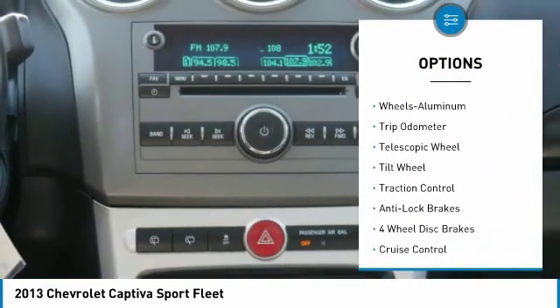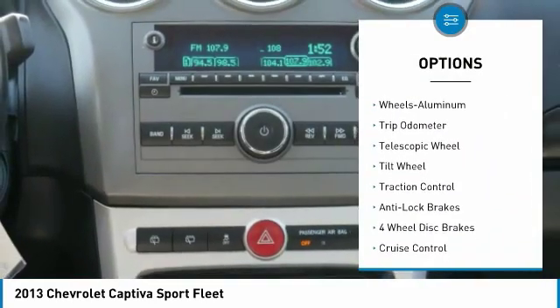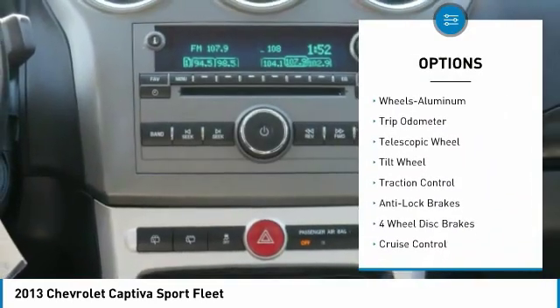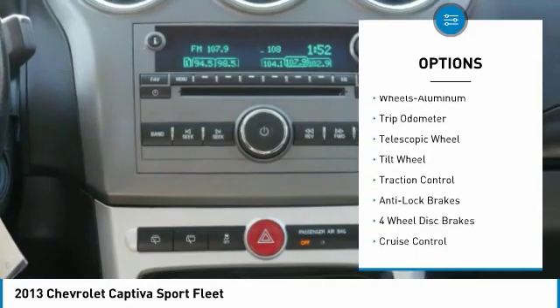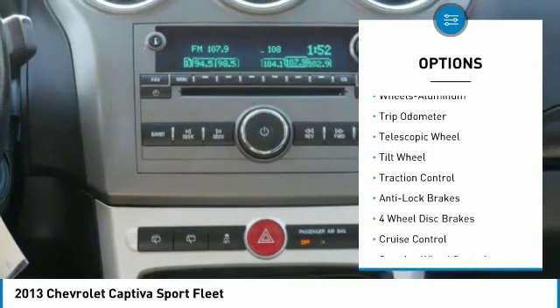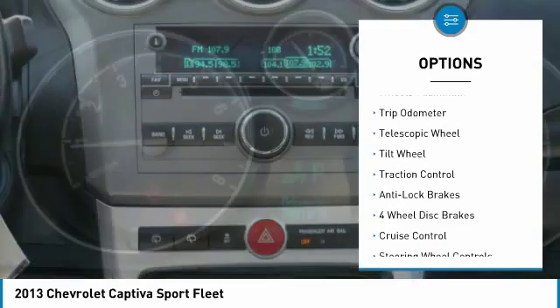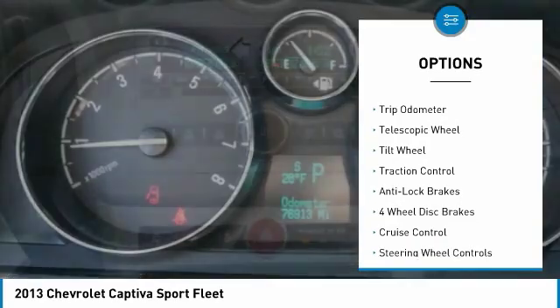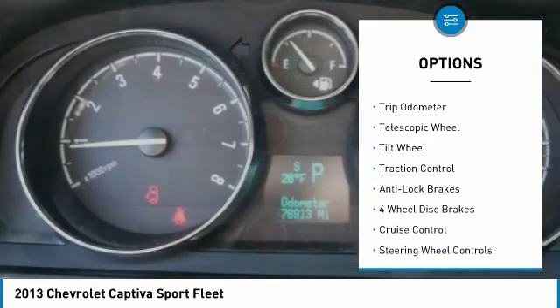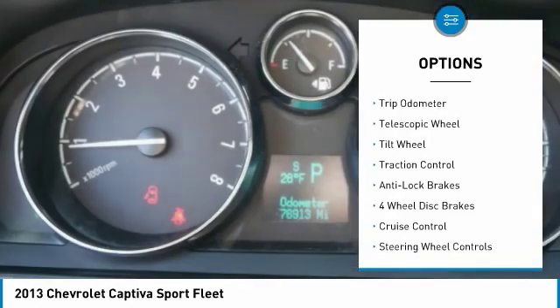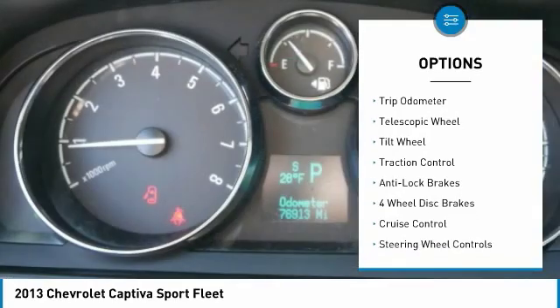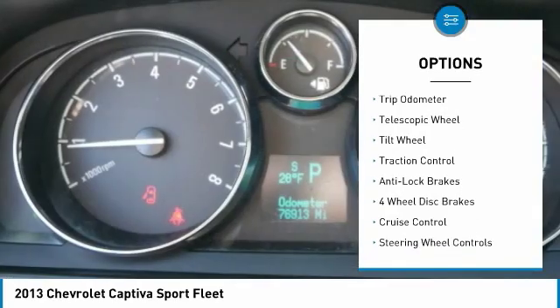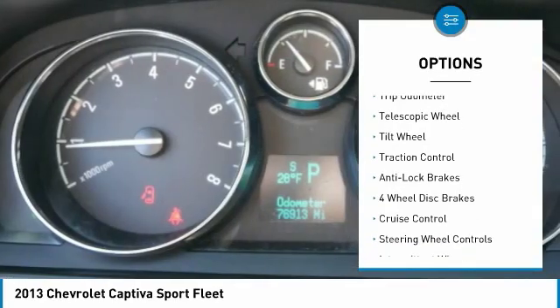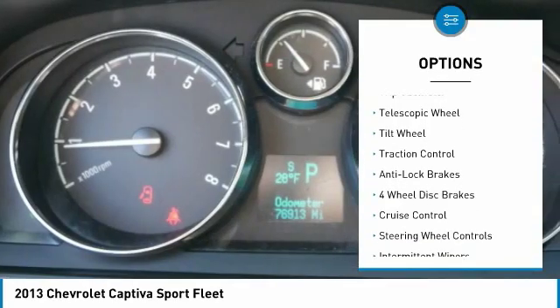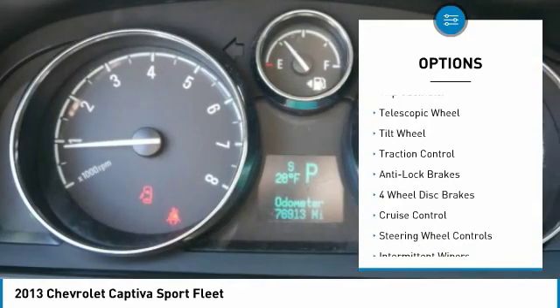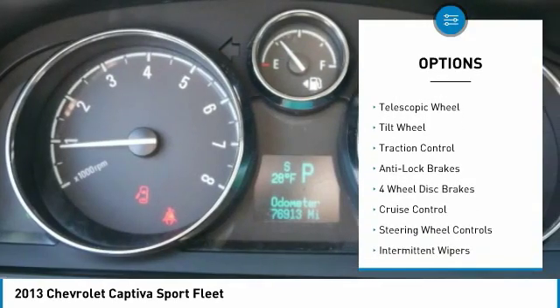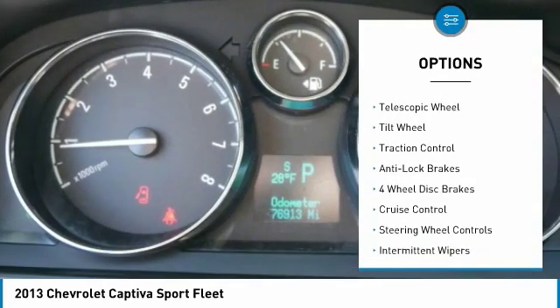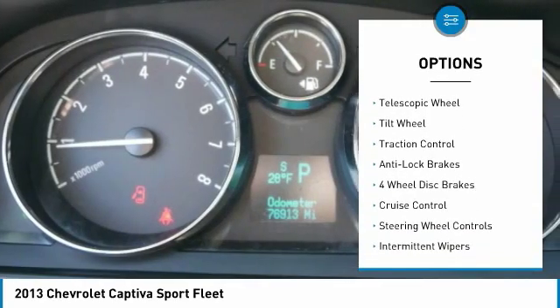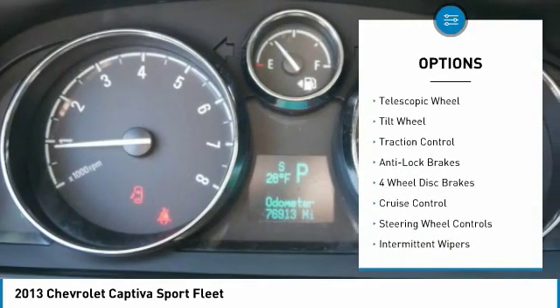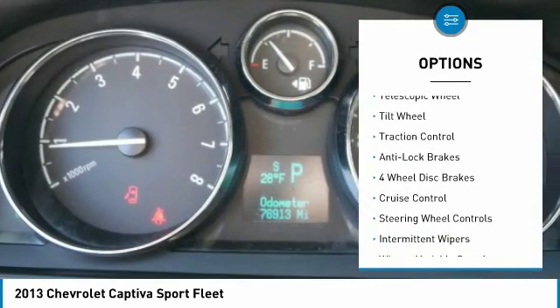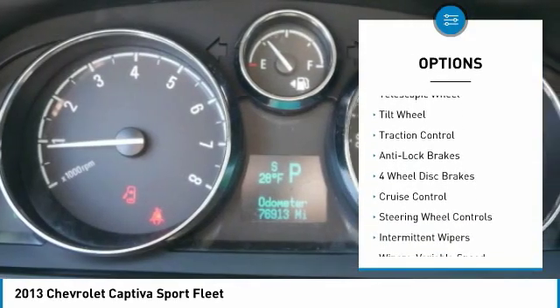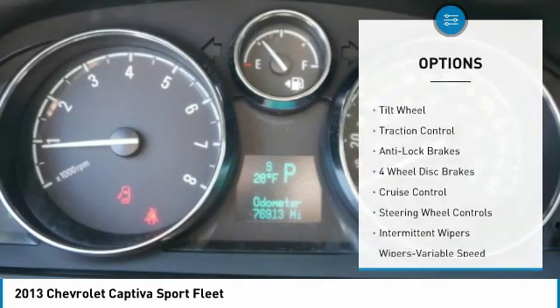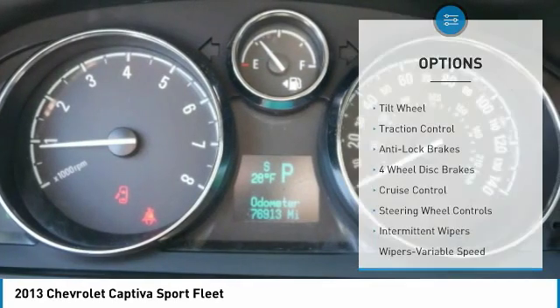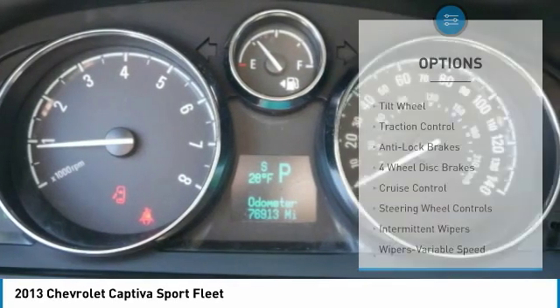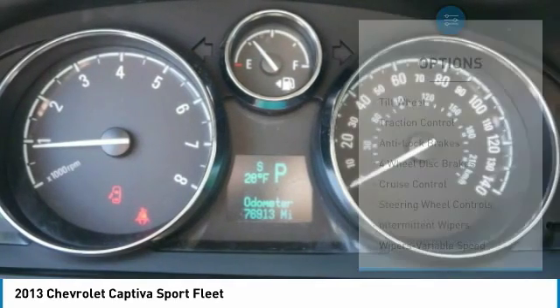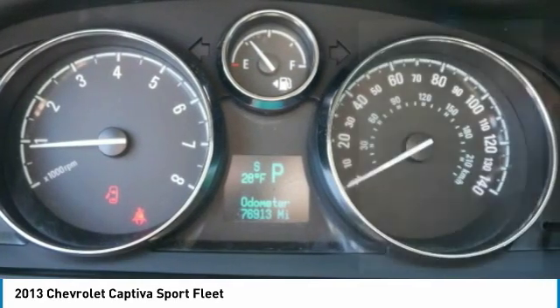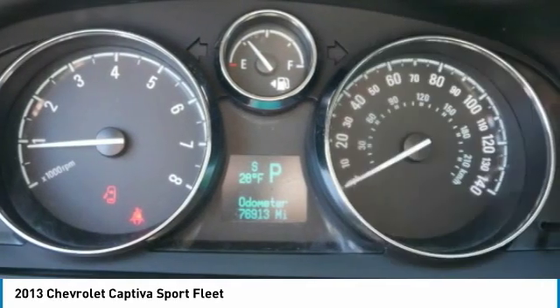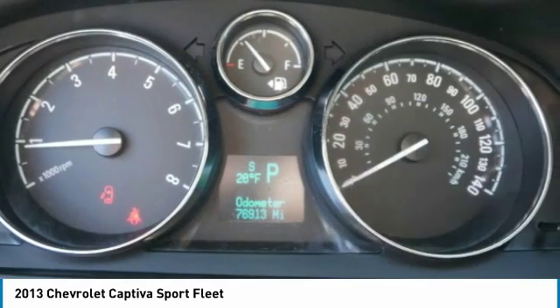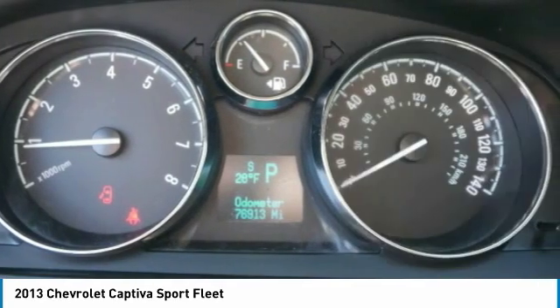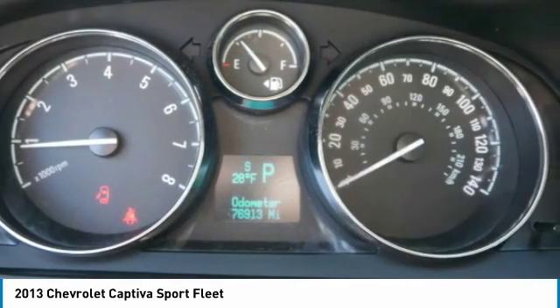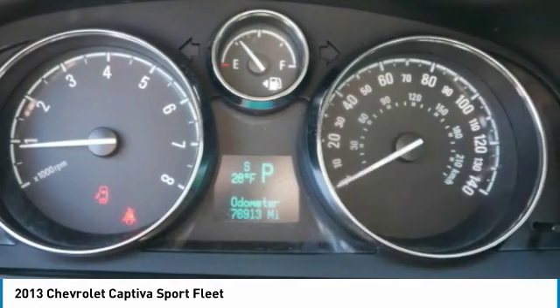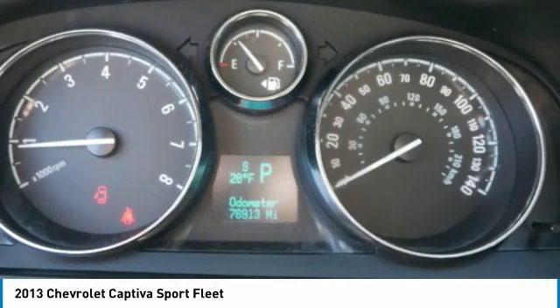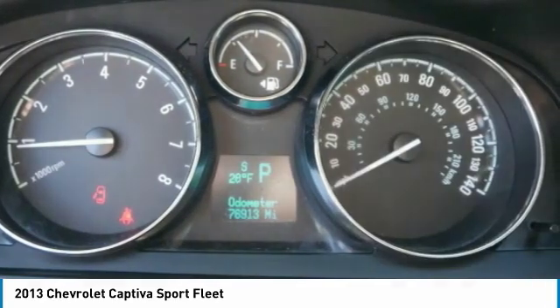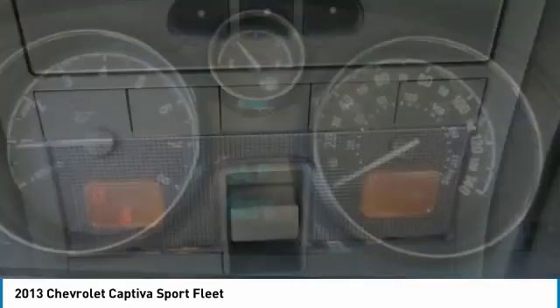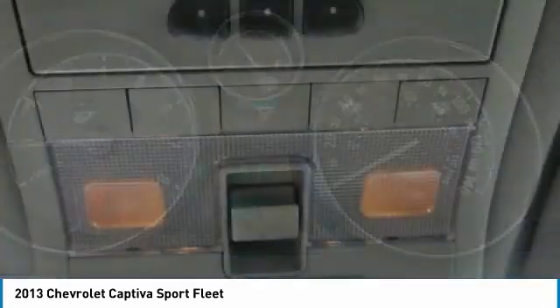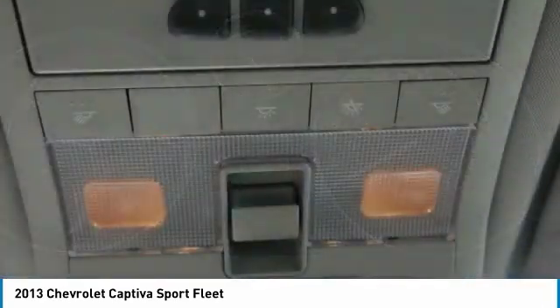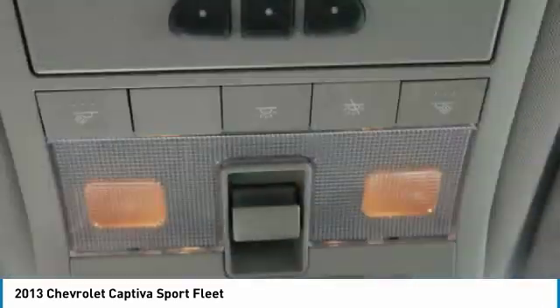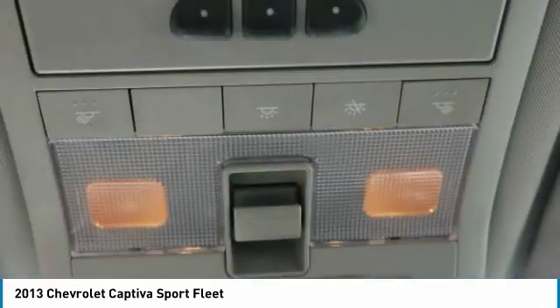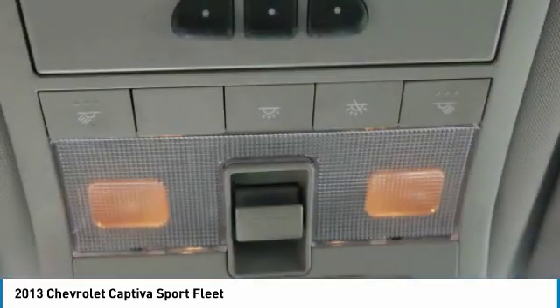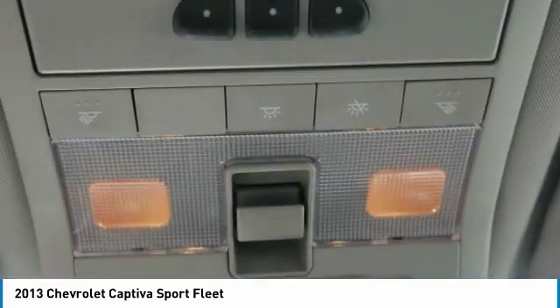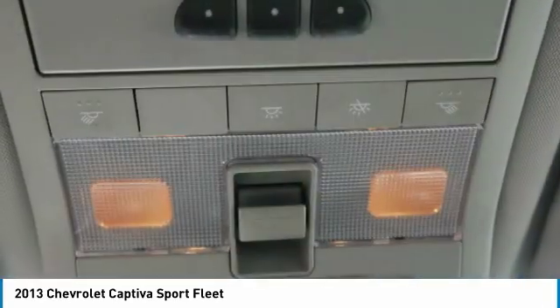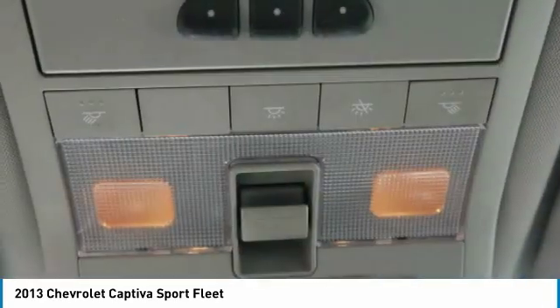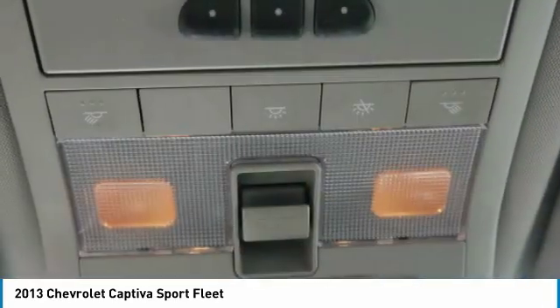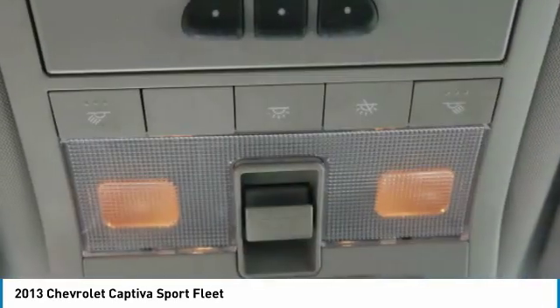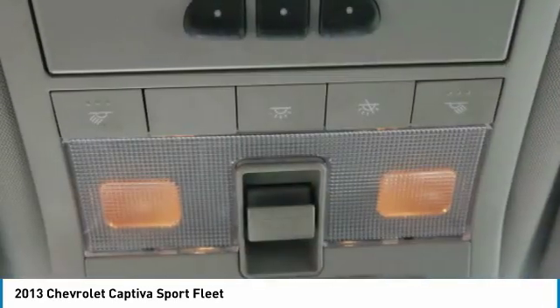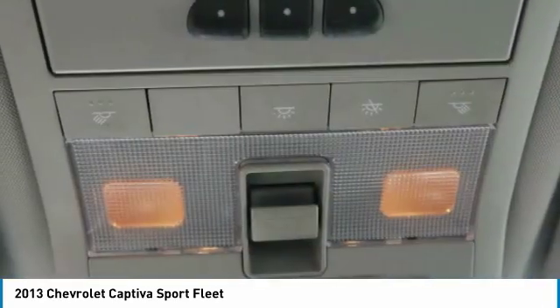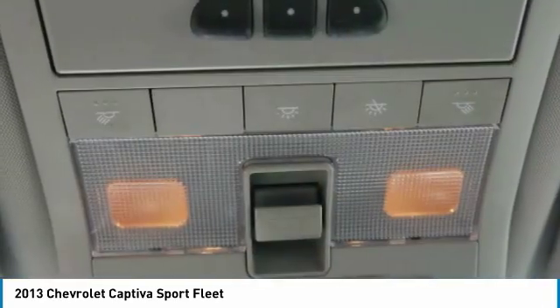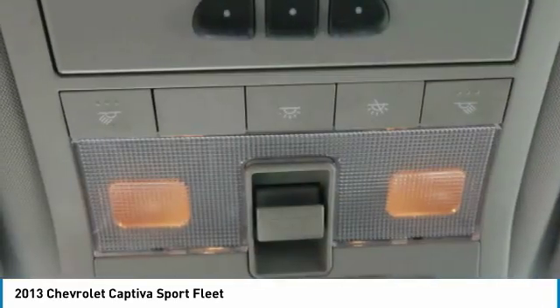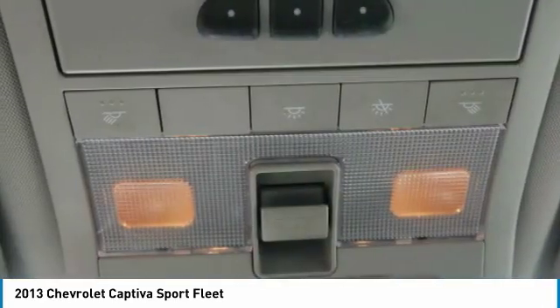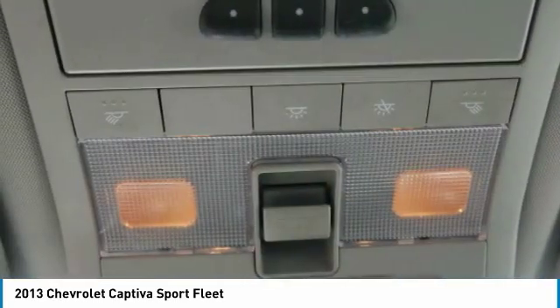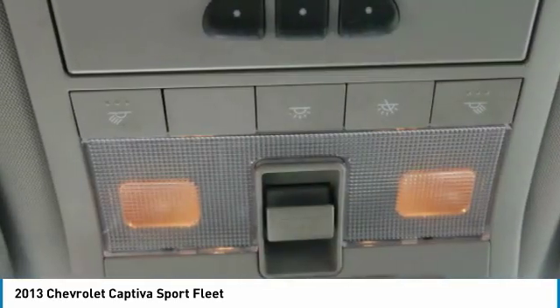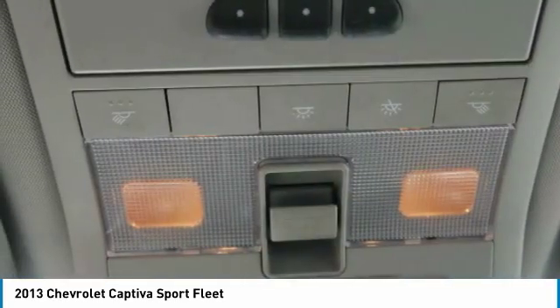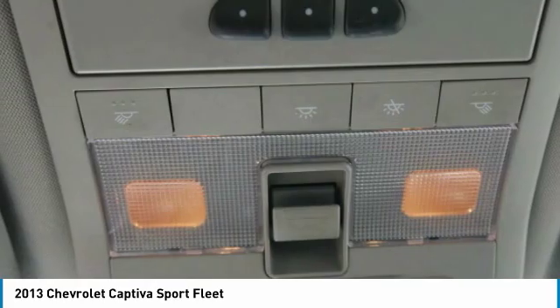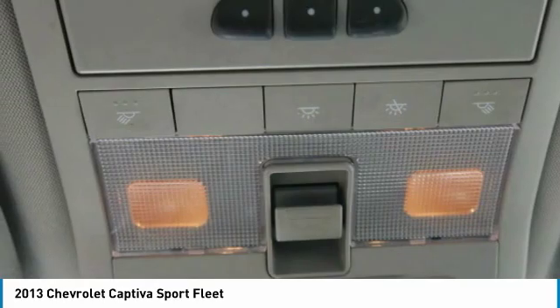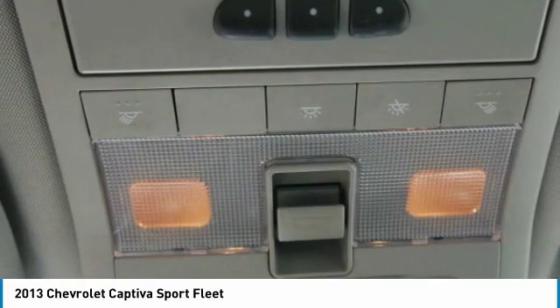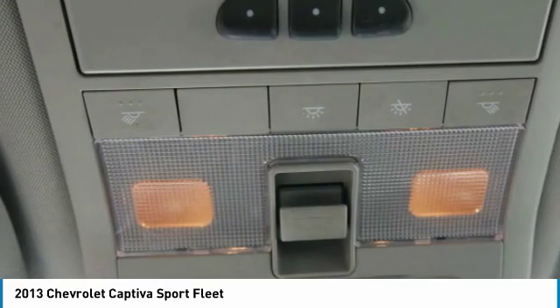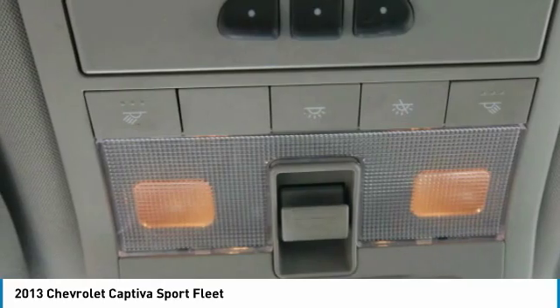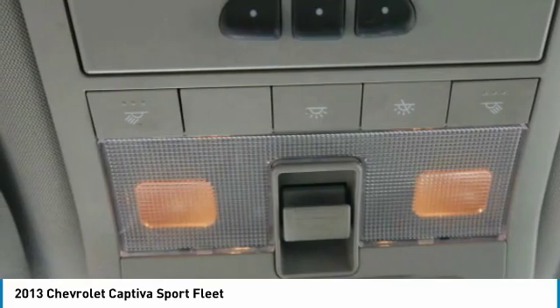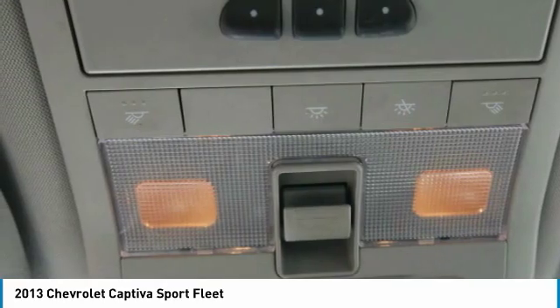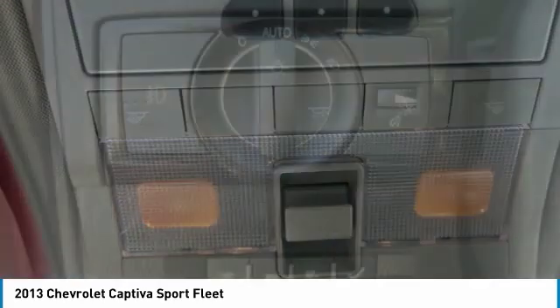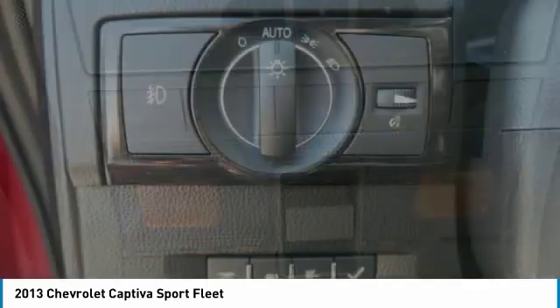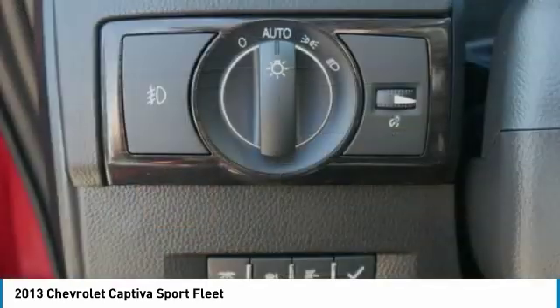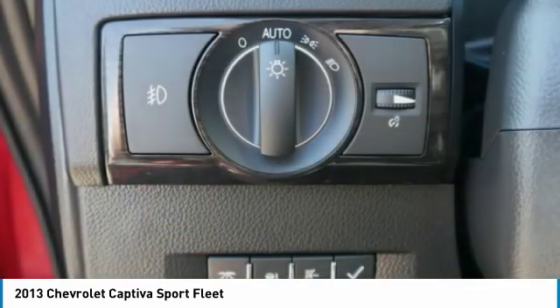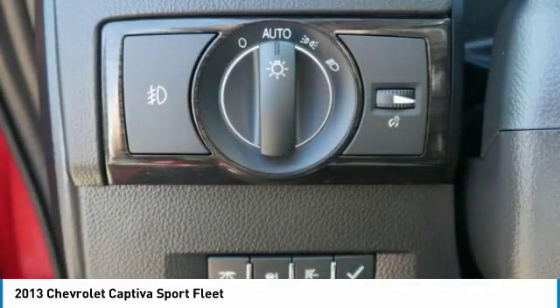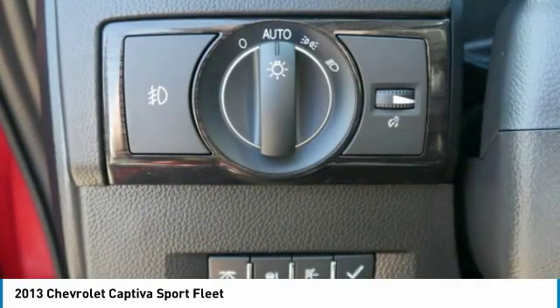HomeLink garage door opener, cruise control, aluminum wheels, auto headlight on and off, and front-wheel drive.